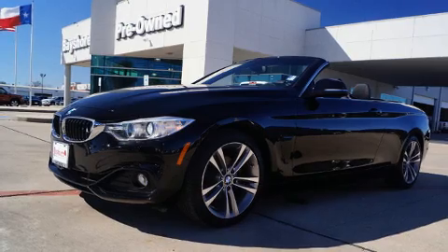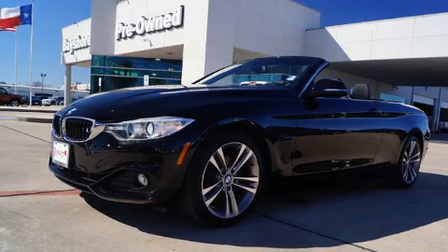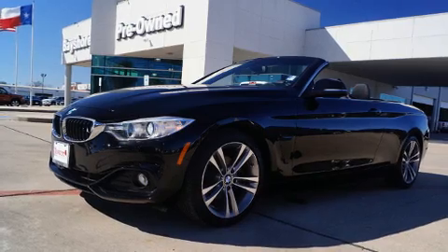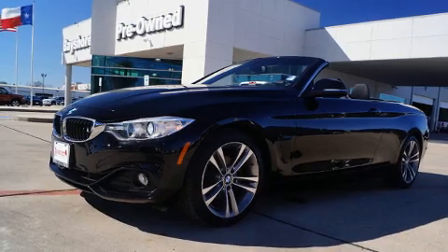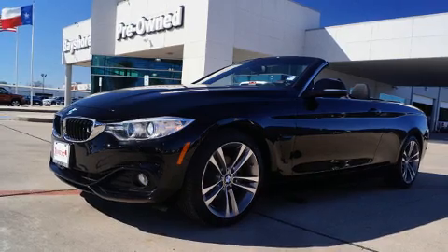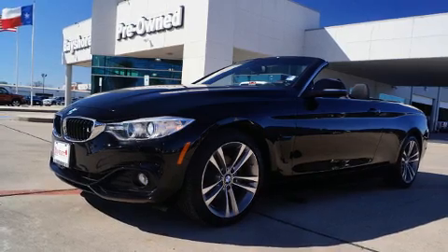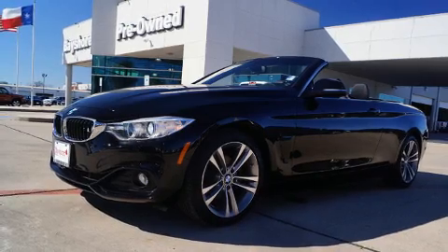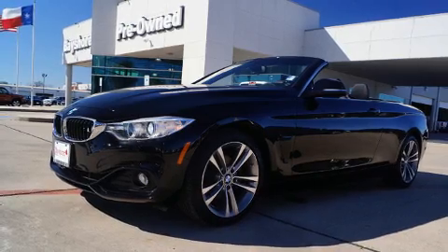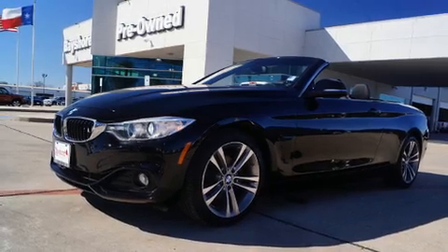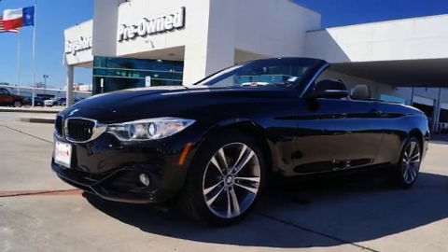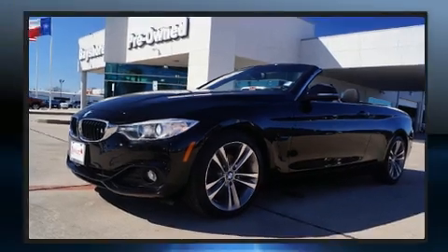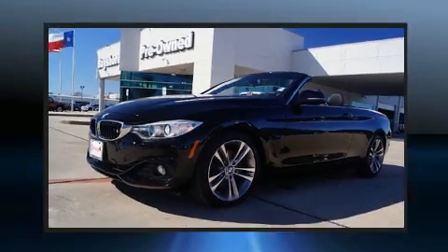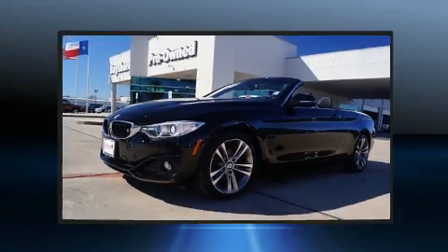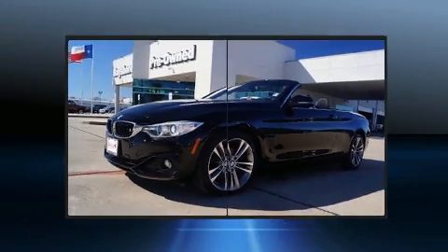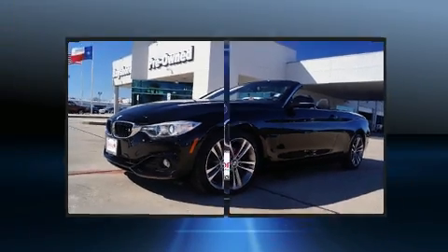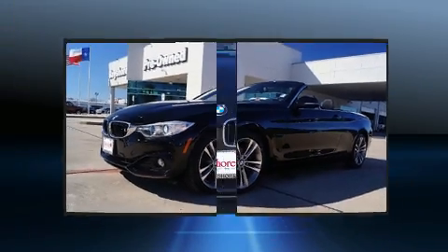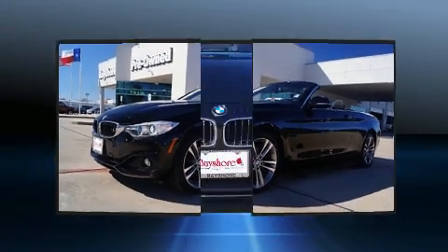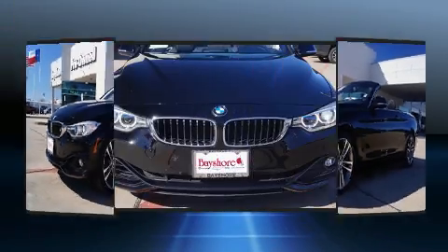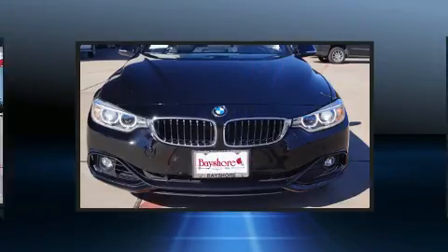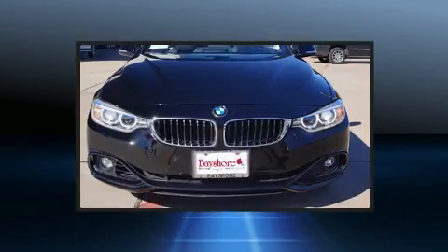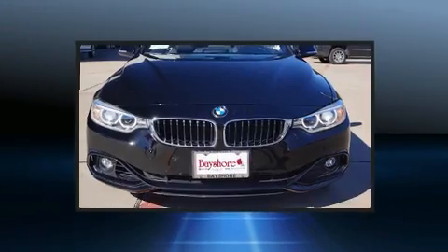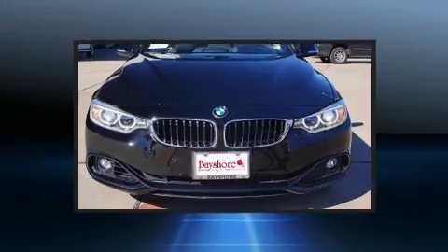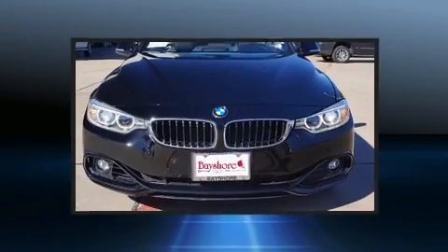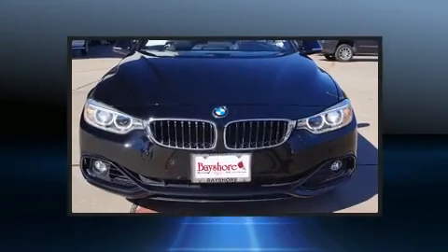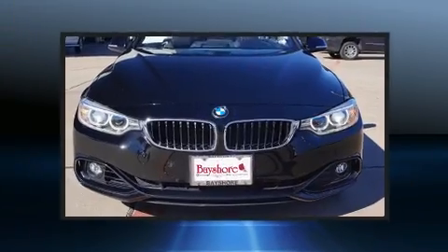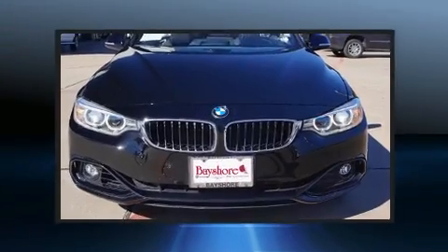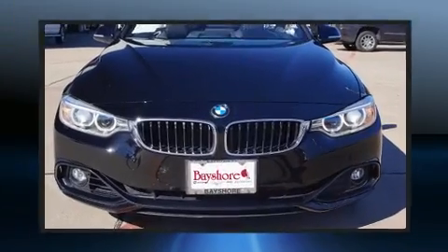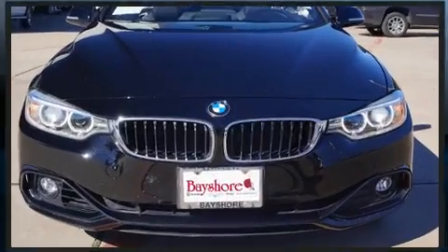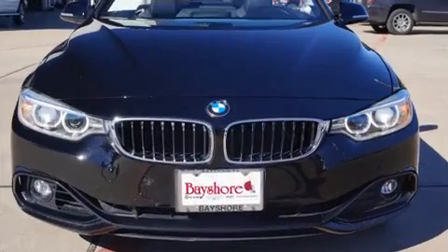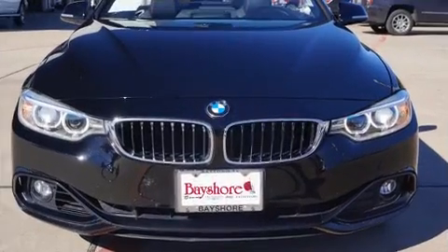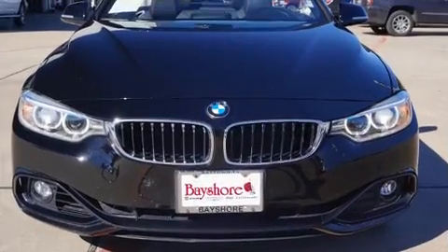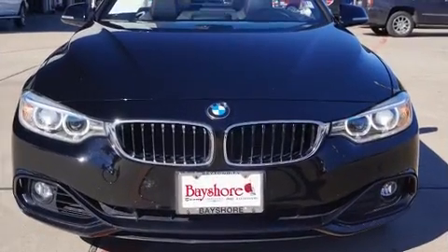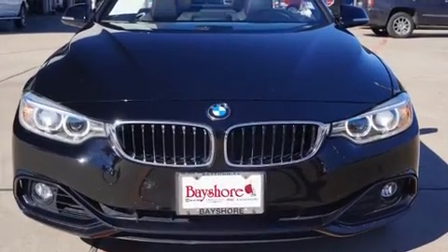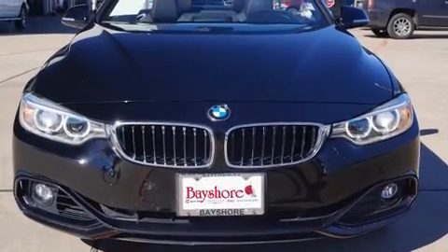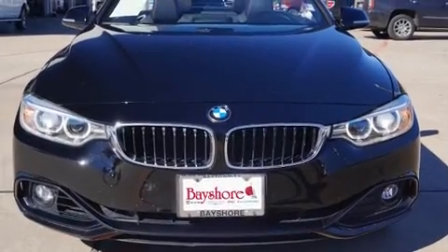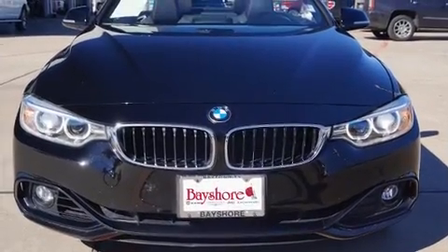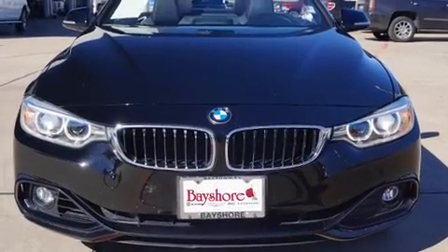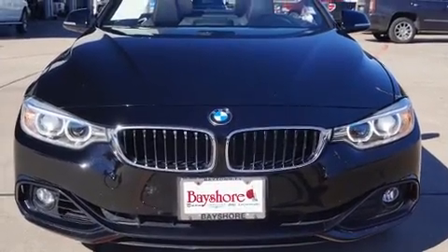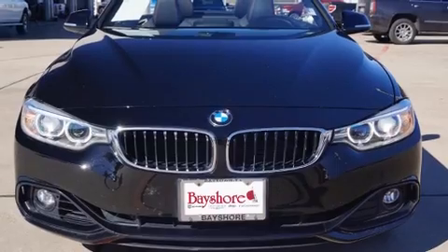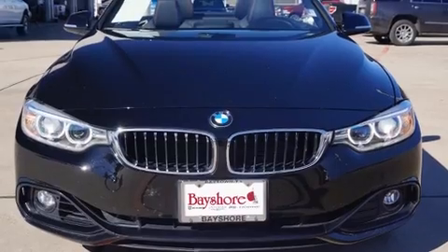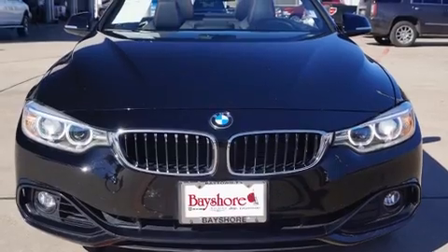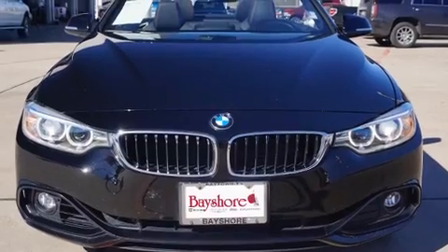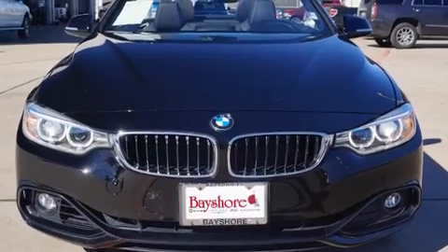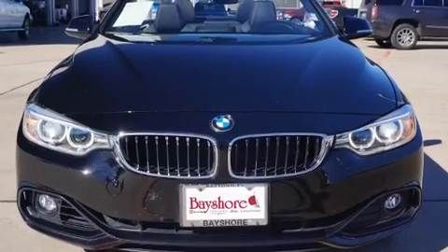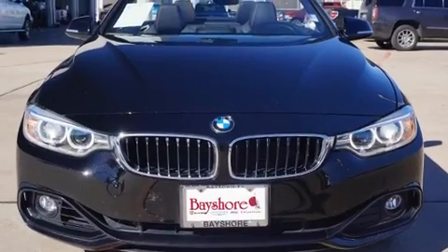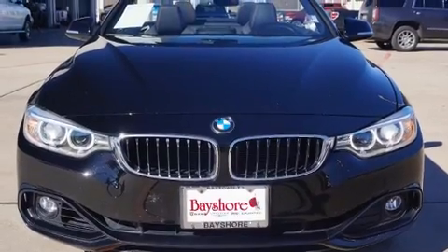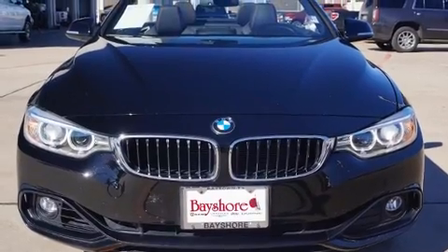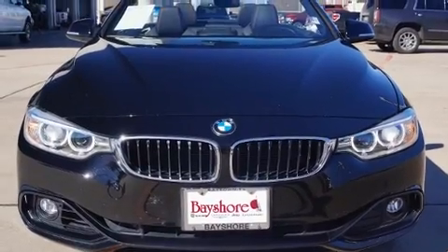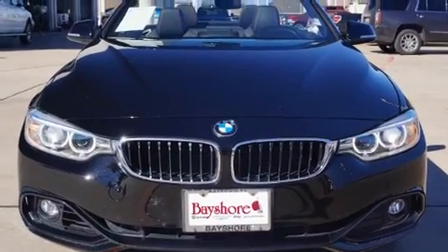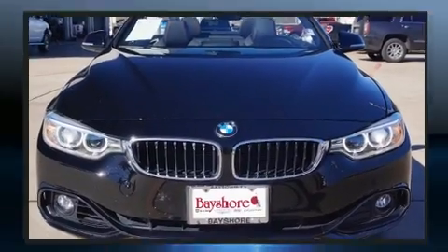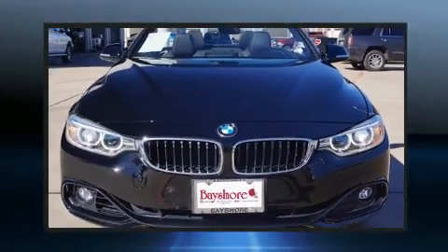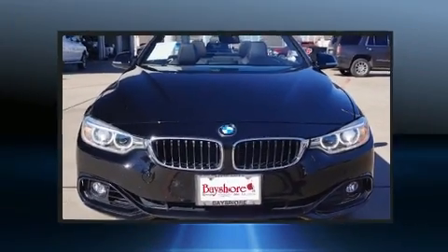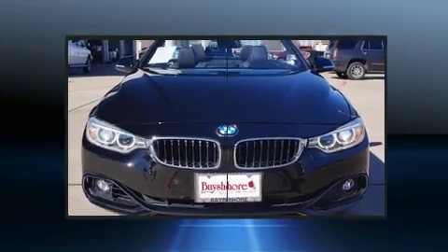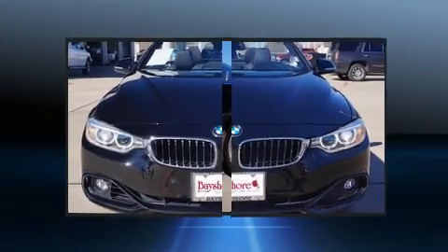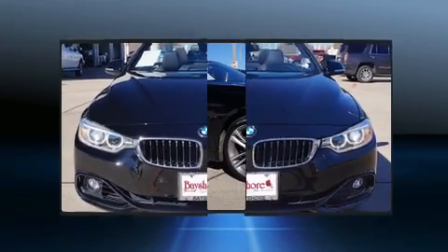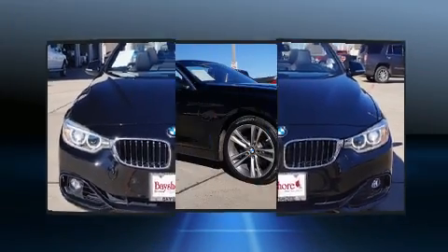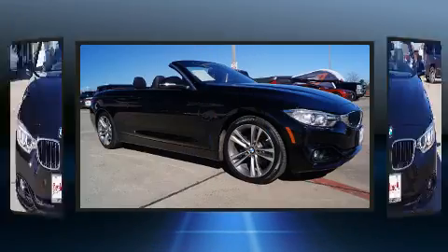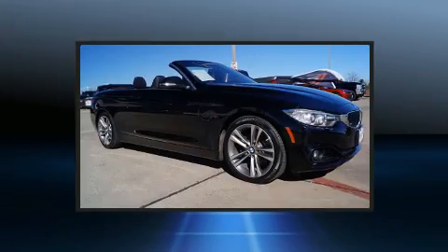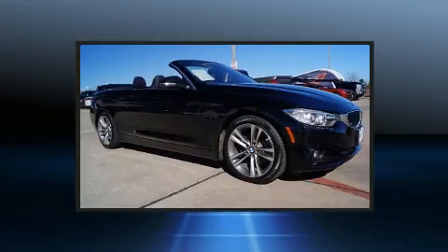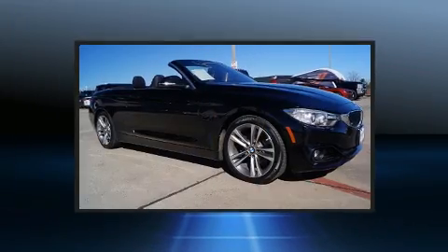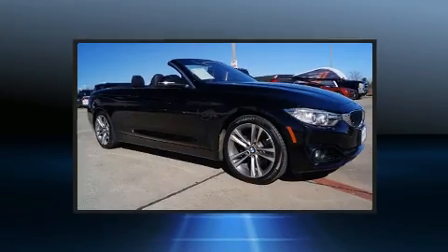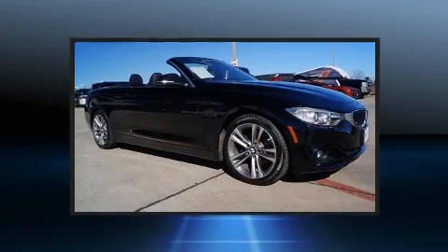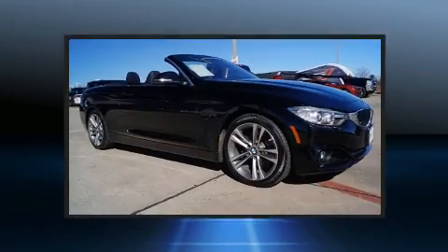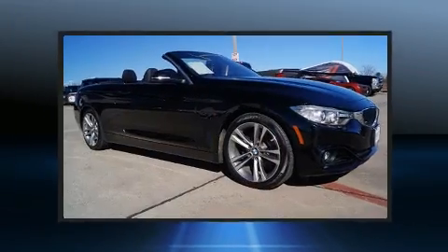Top features include remote keyless entry, a built-in garage door transmitter, a power convertible roof, and power front seats.